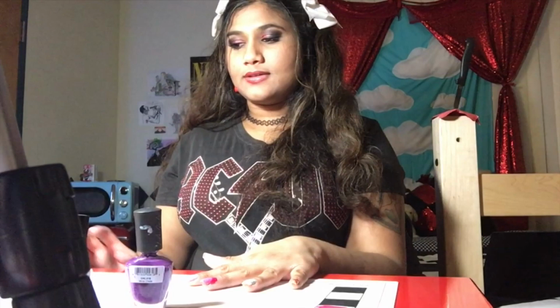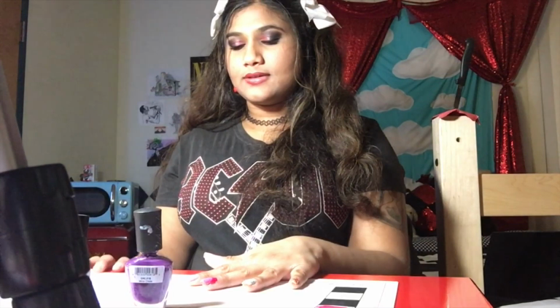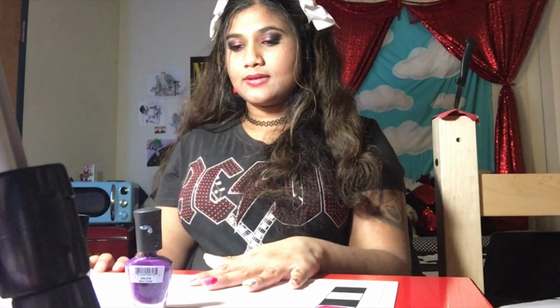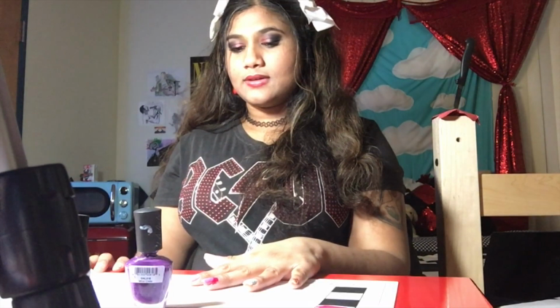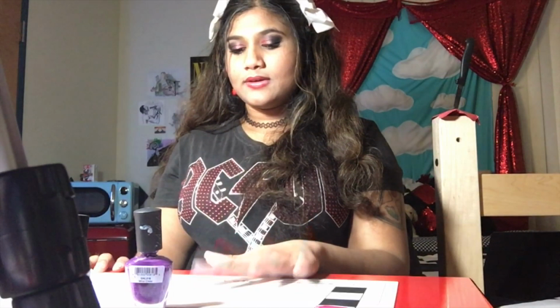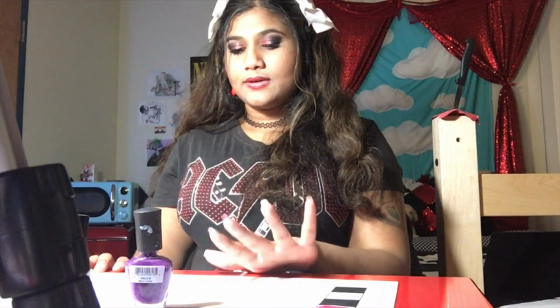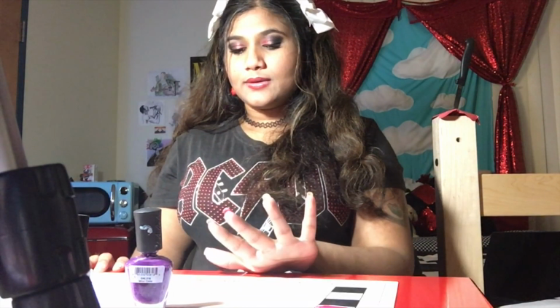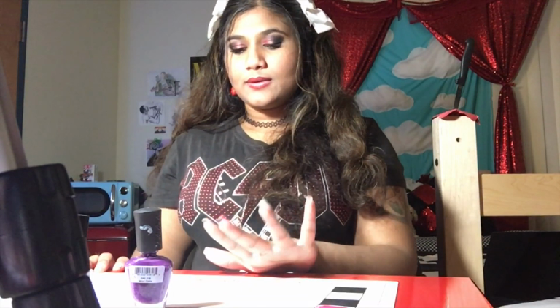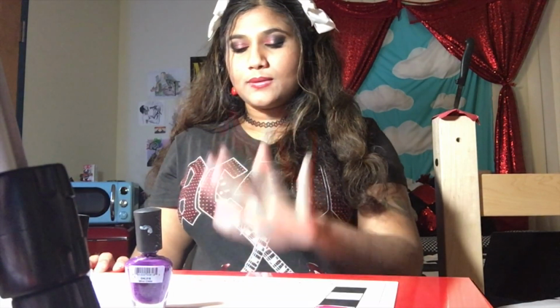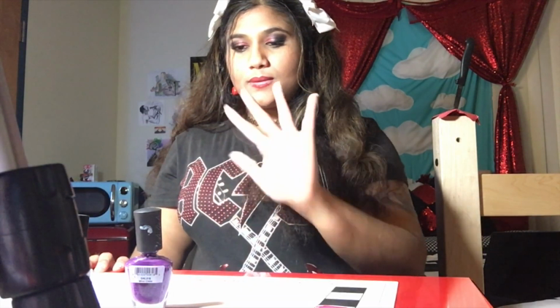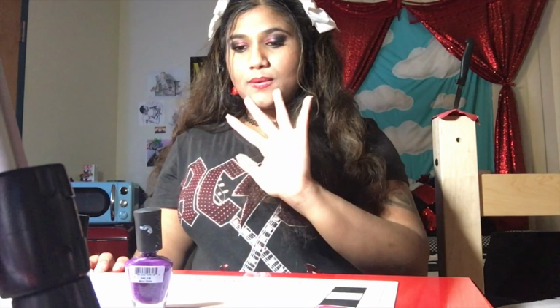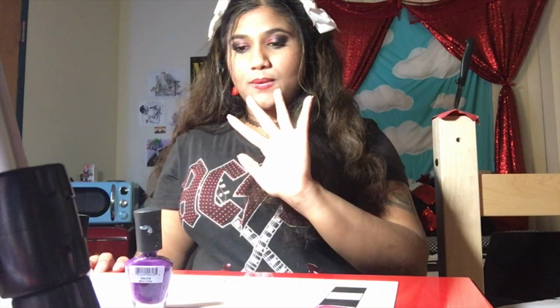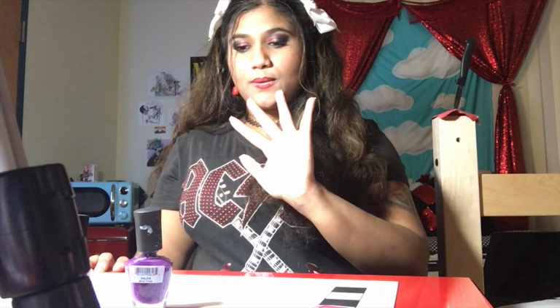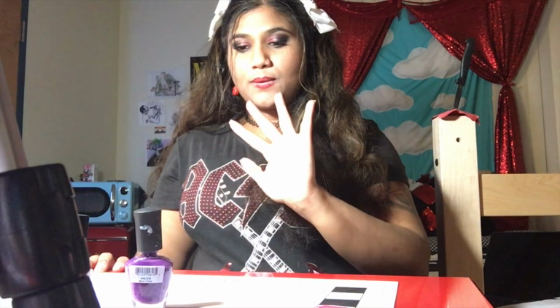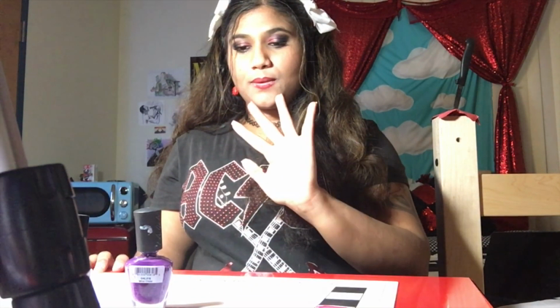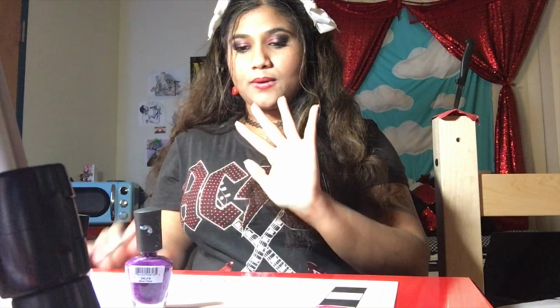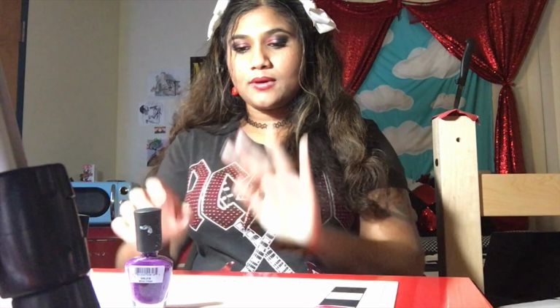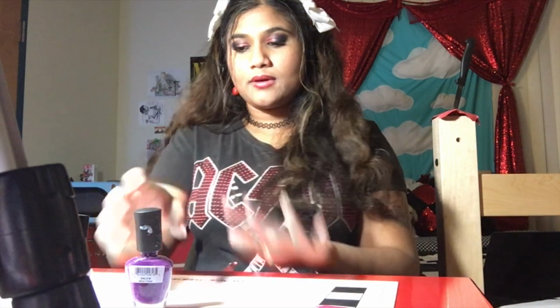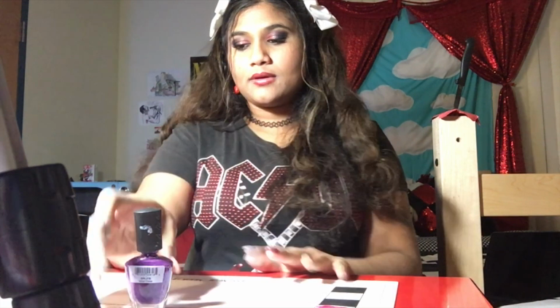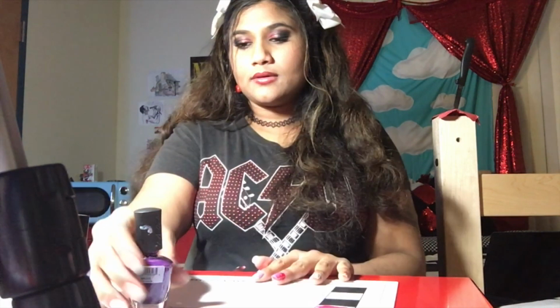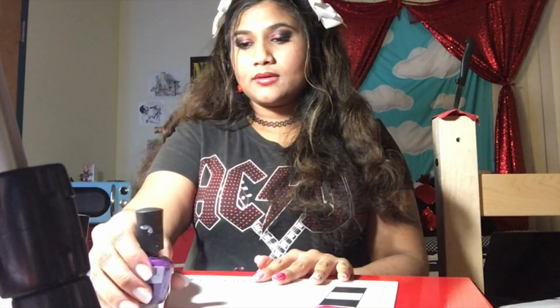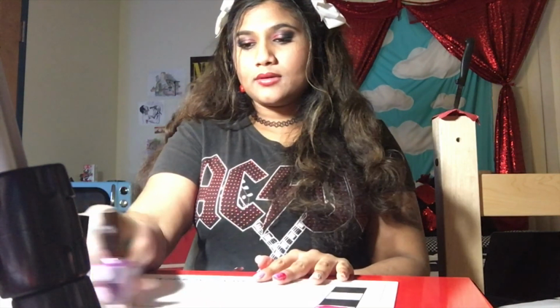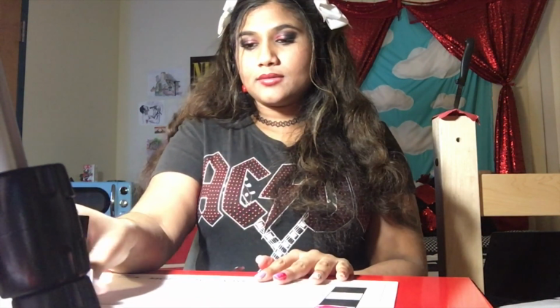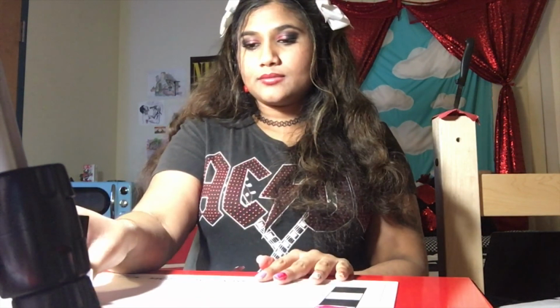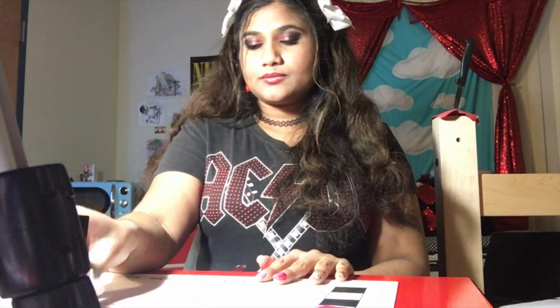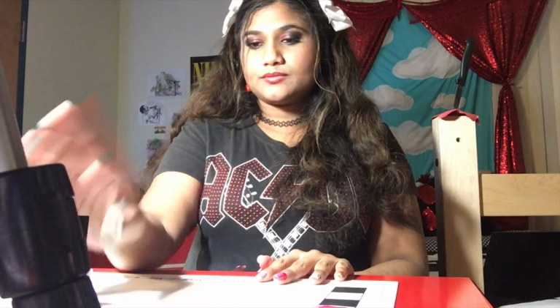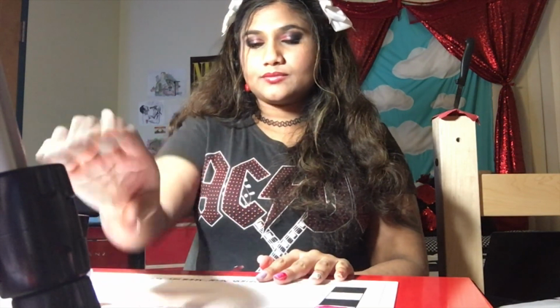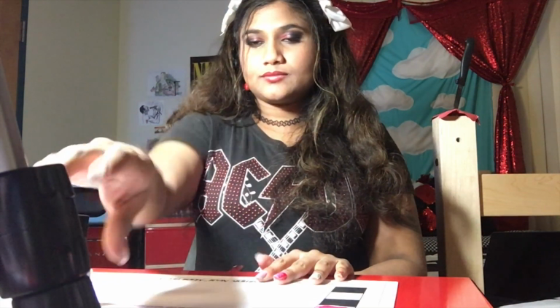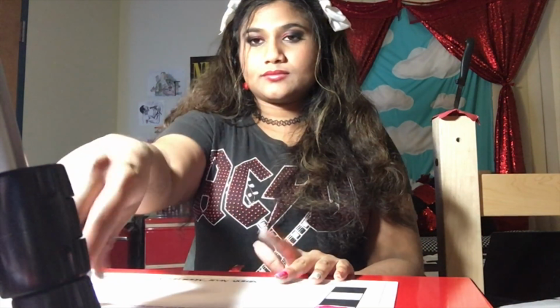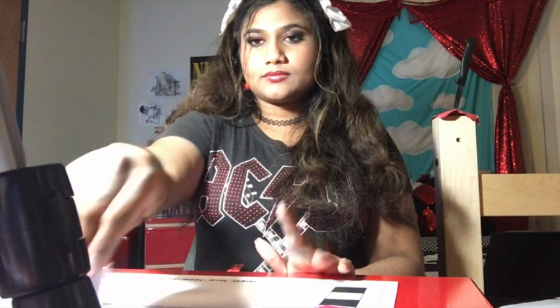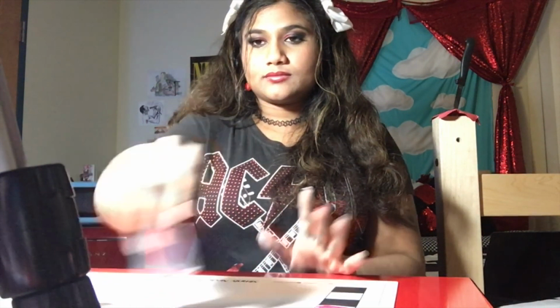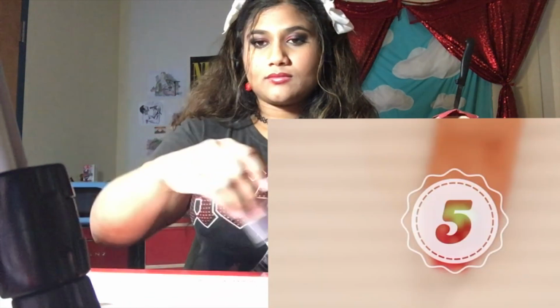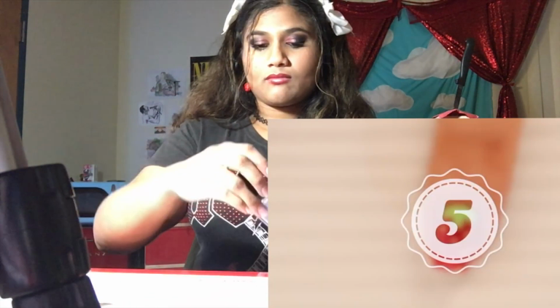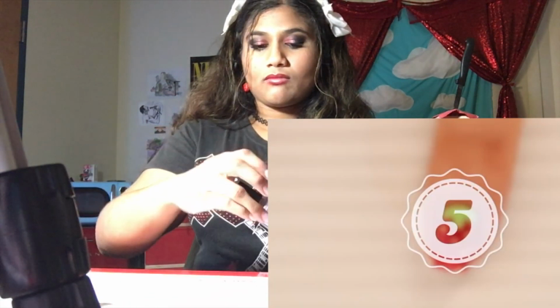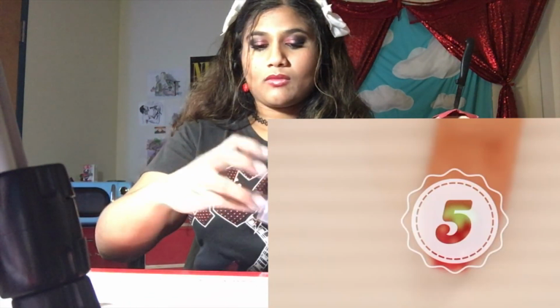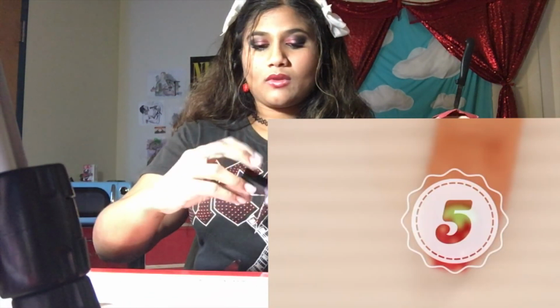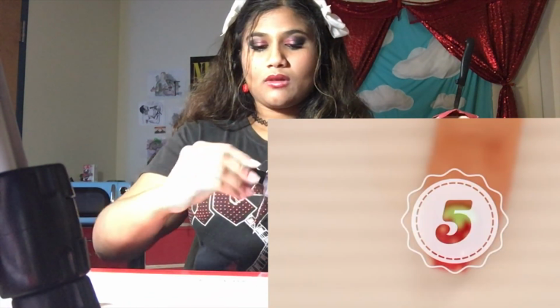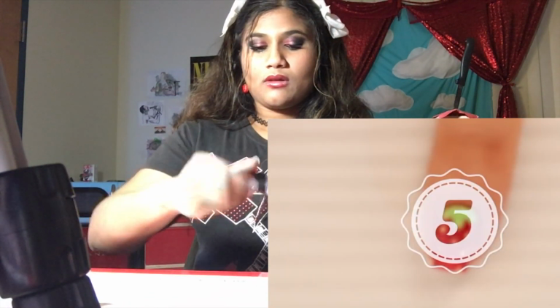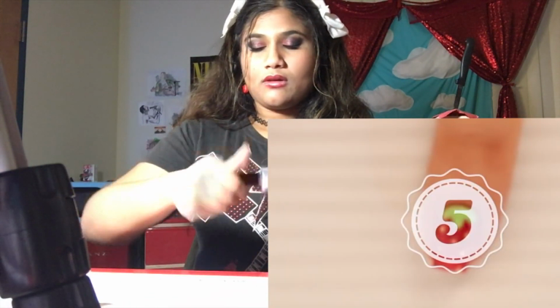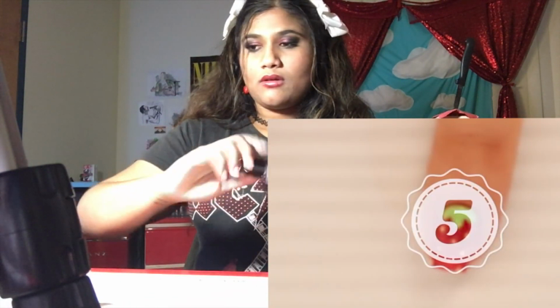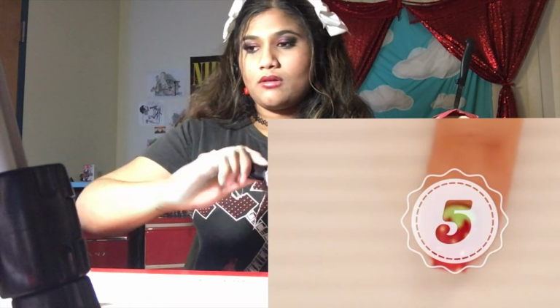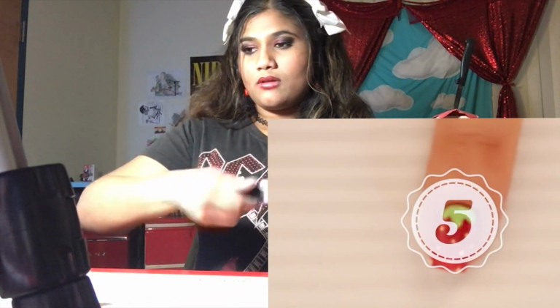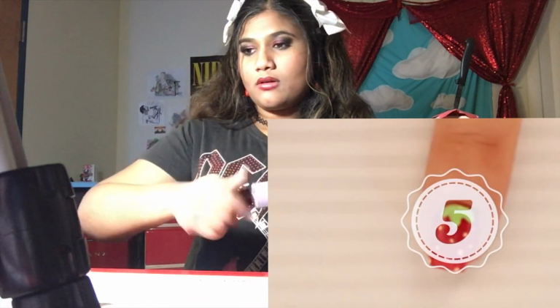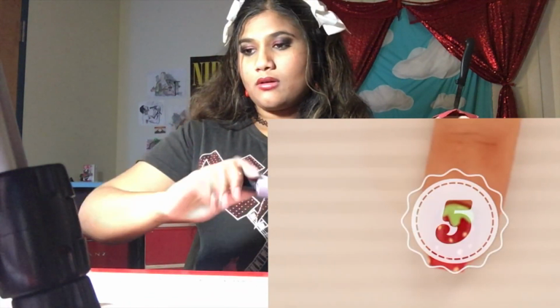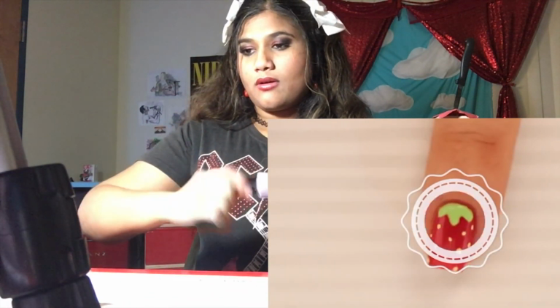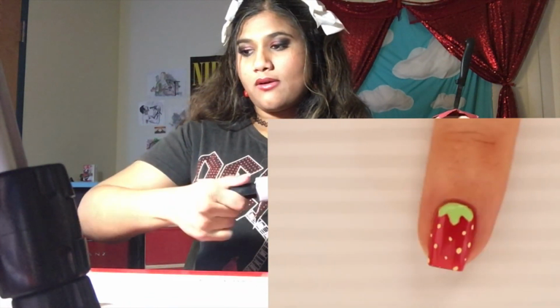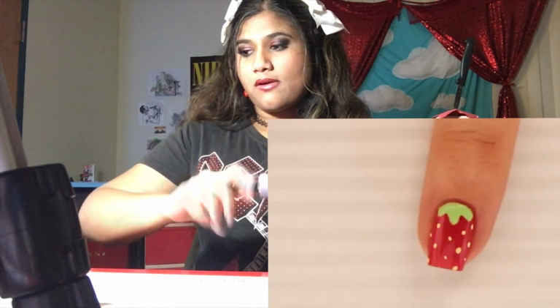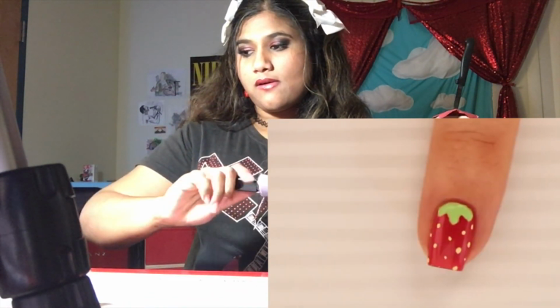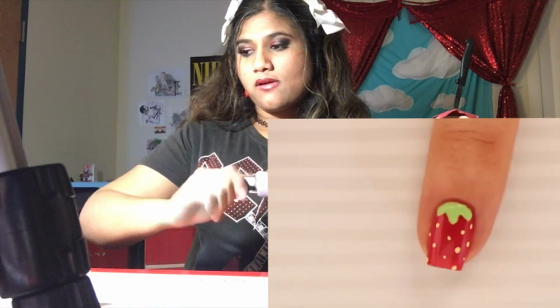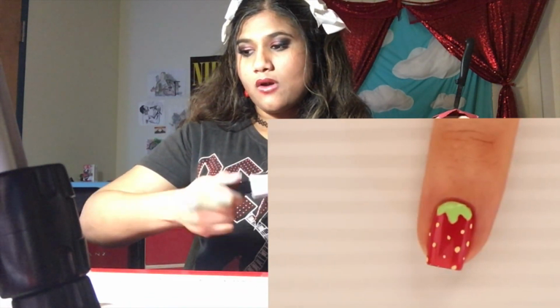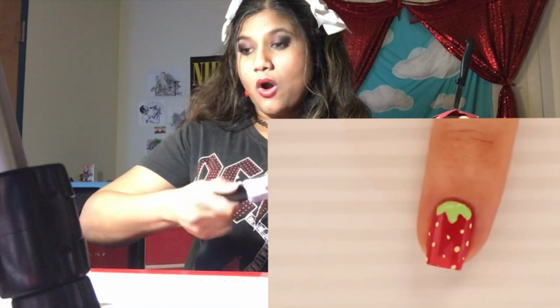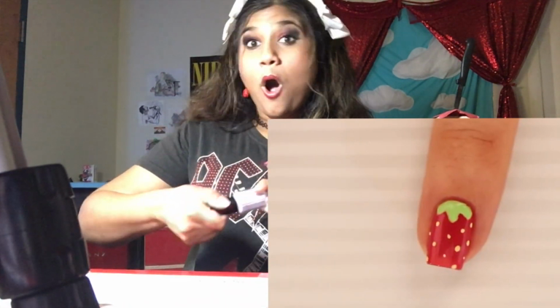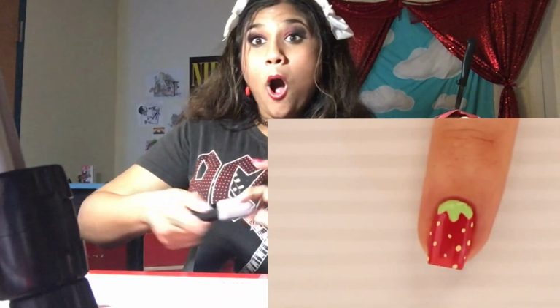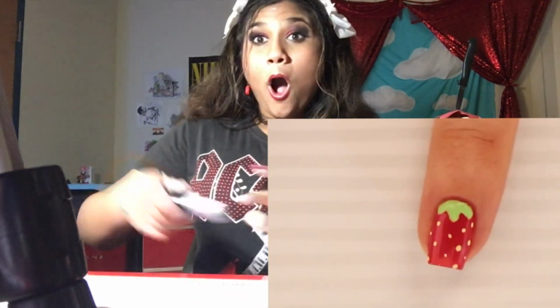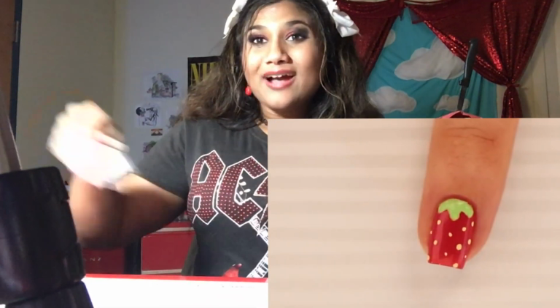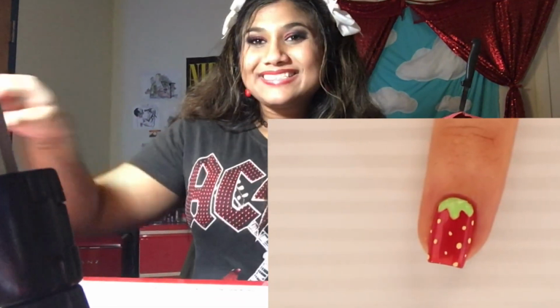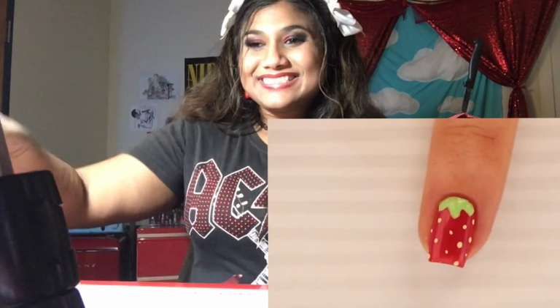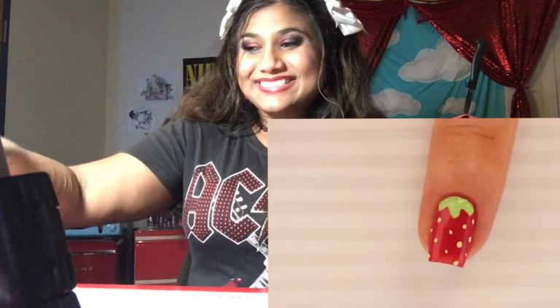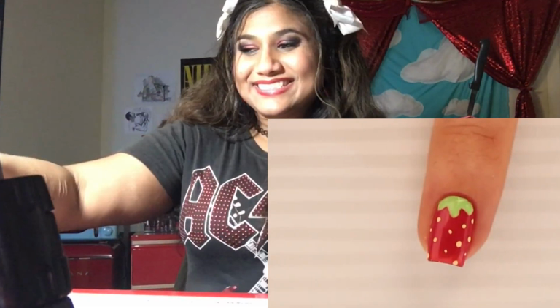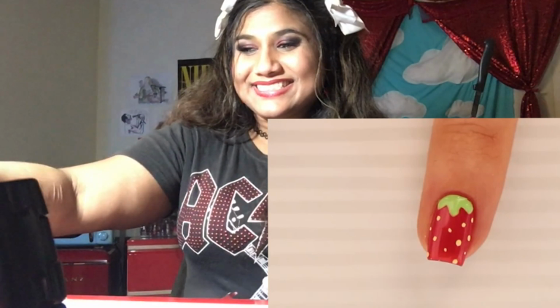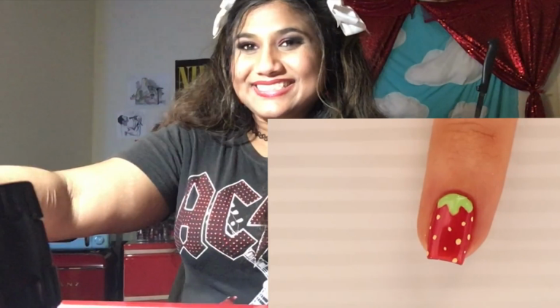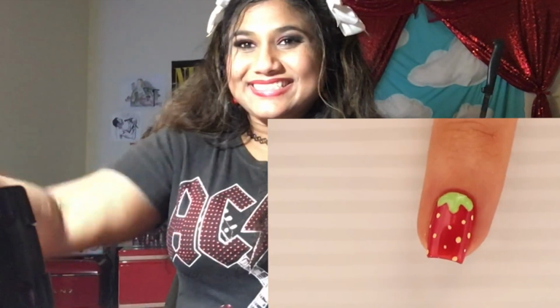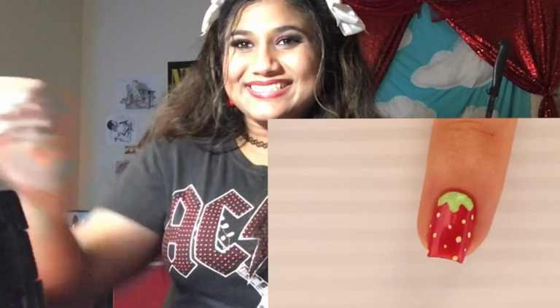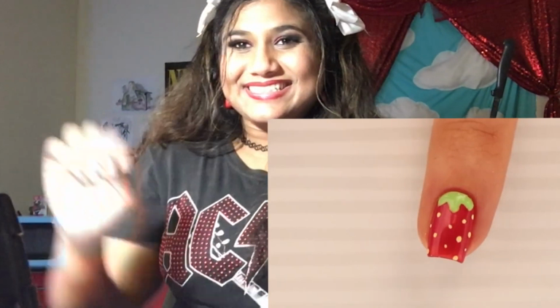And there you go. Really pretty and really easy. Up next is an adorable strawberry nail design which will have you dreaming of summer.